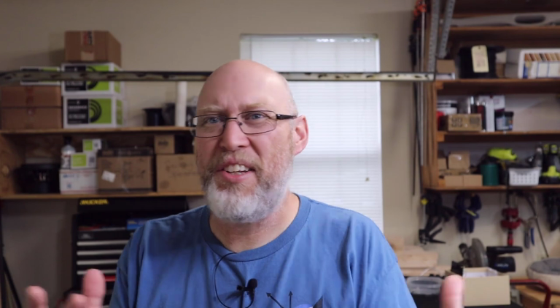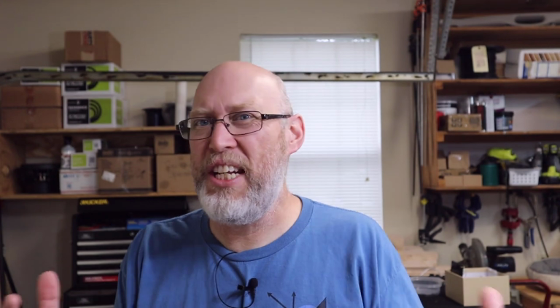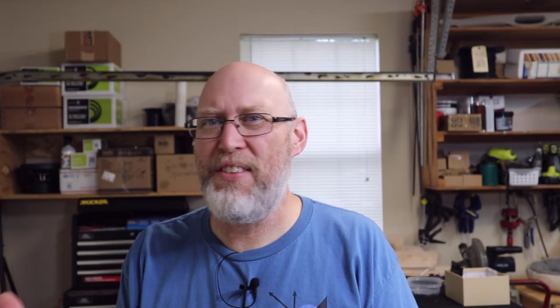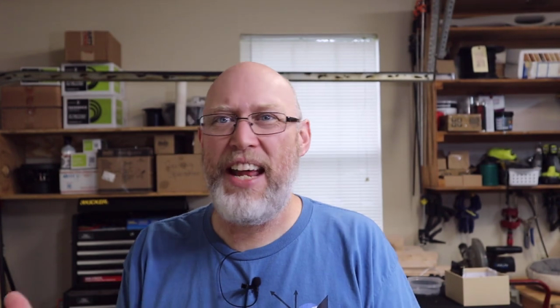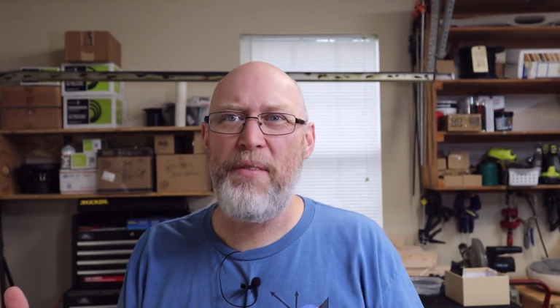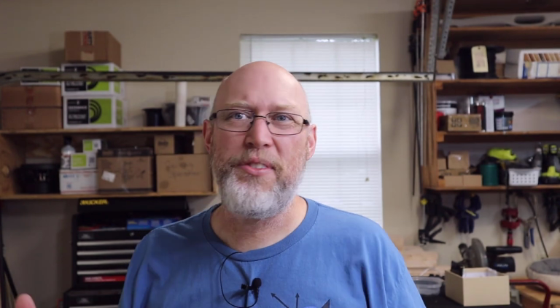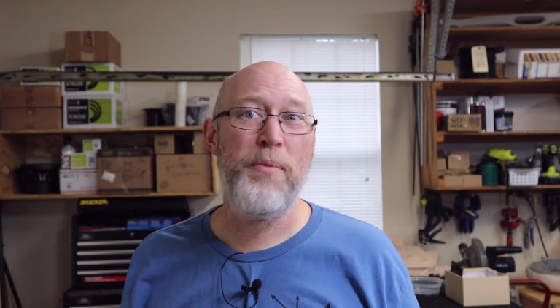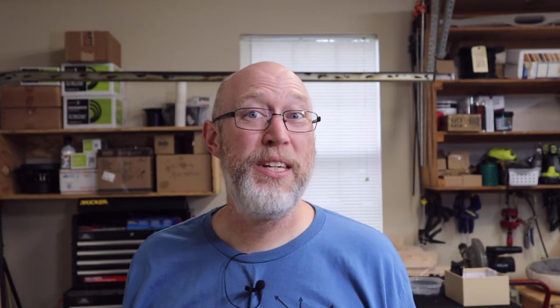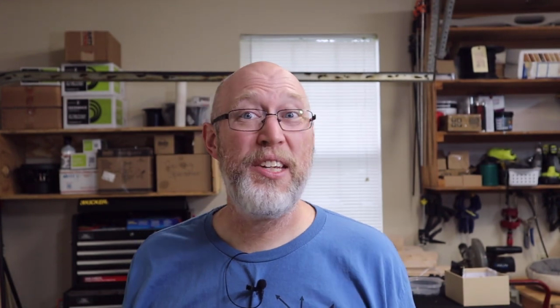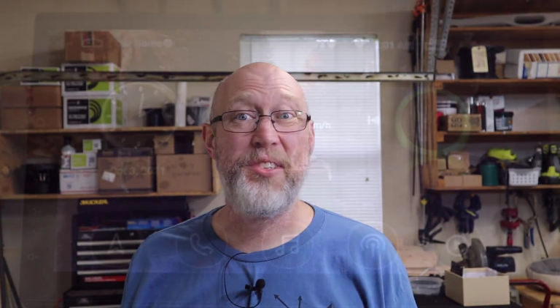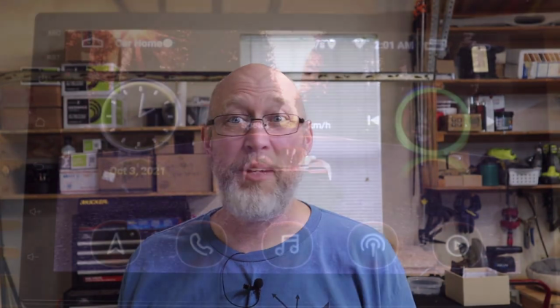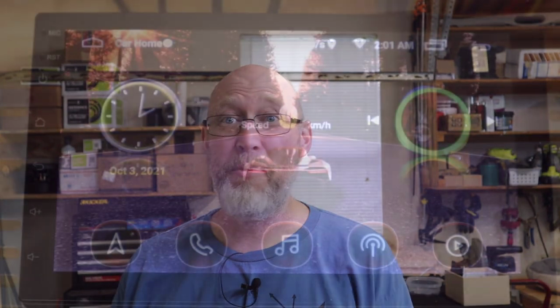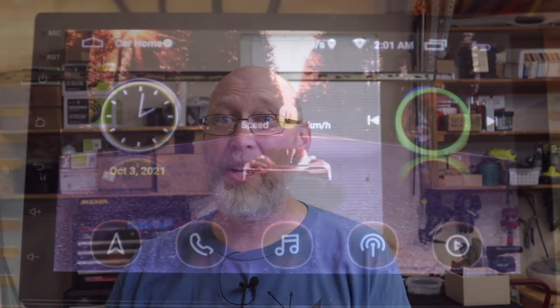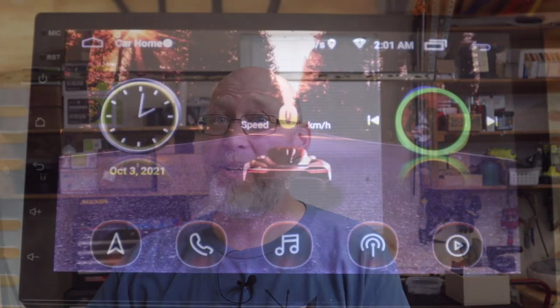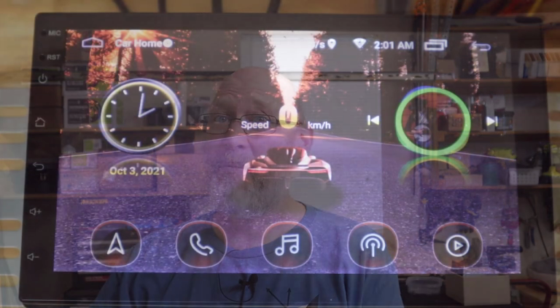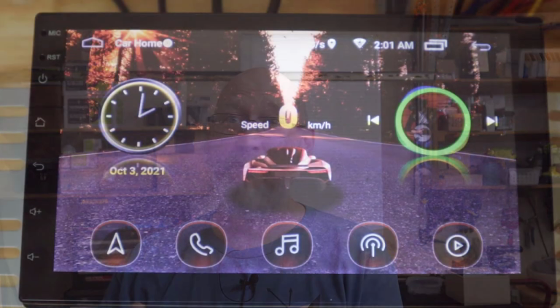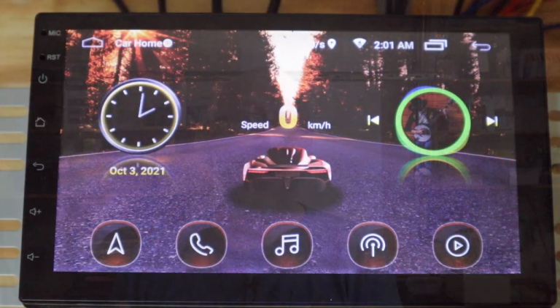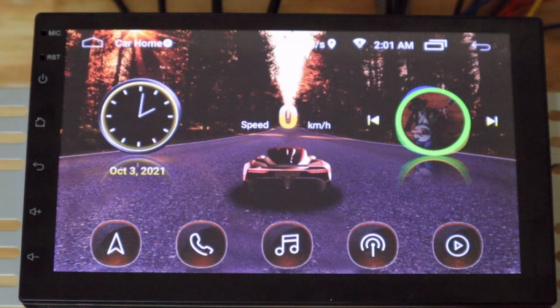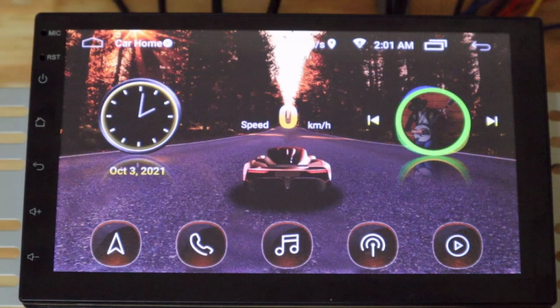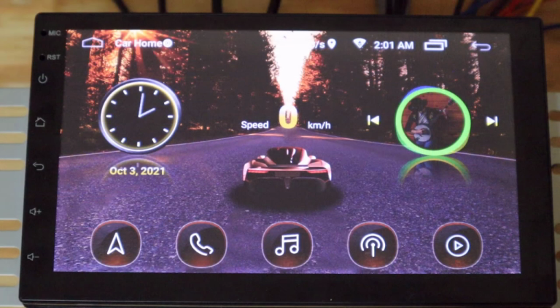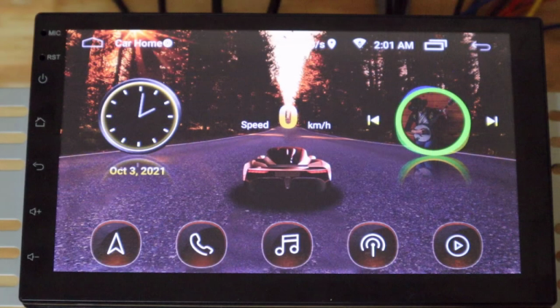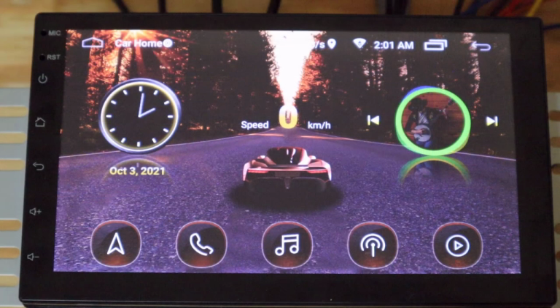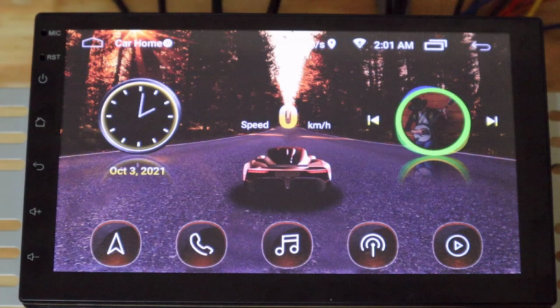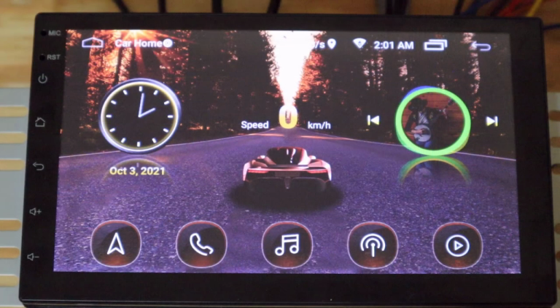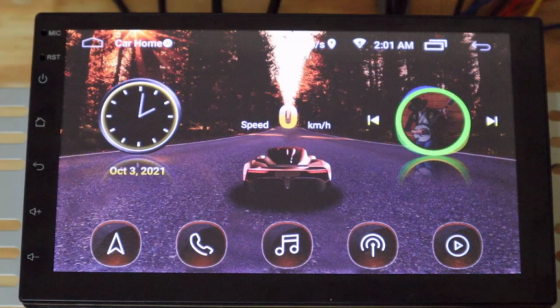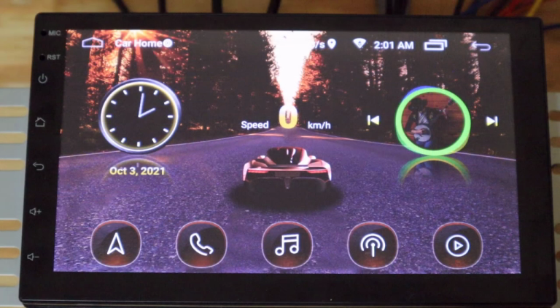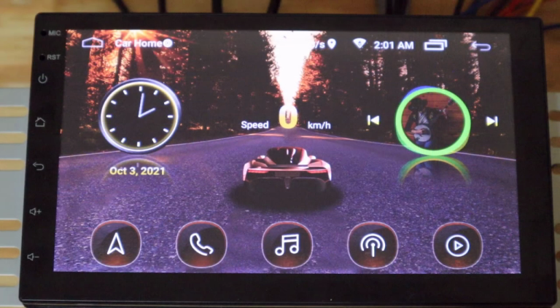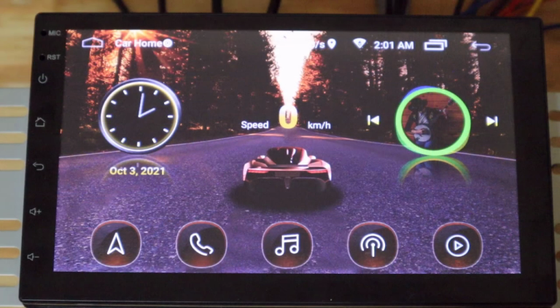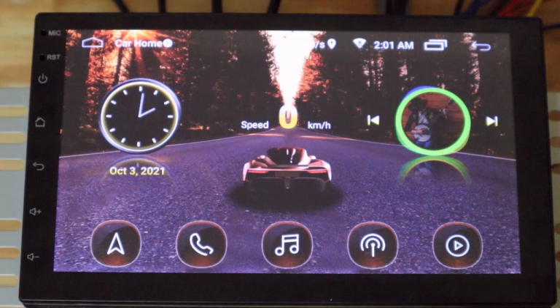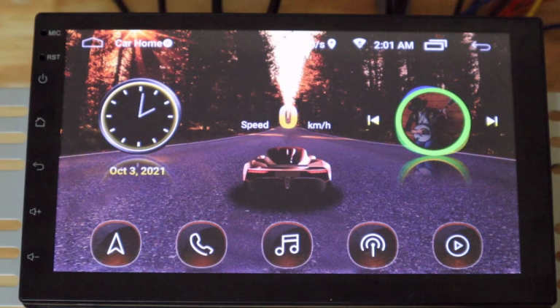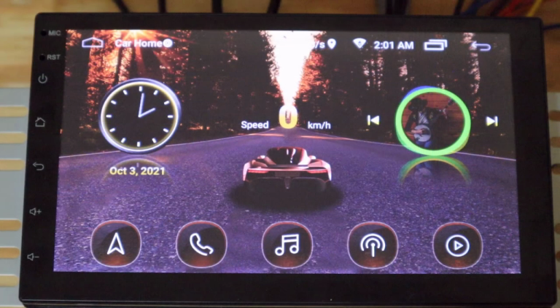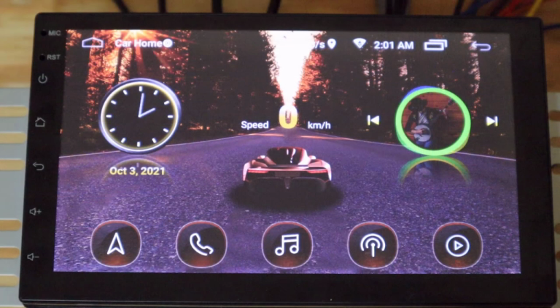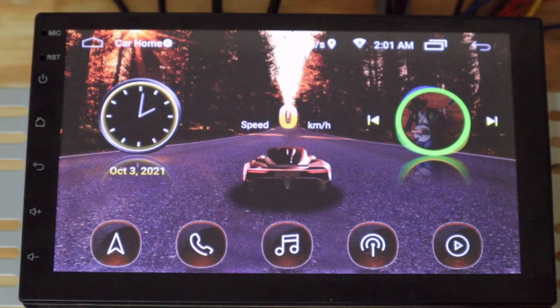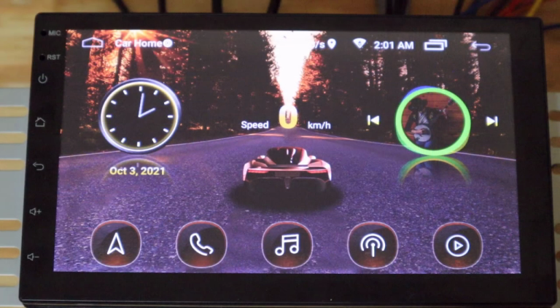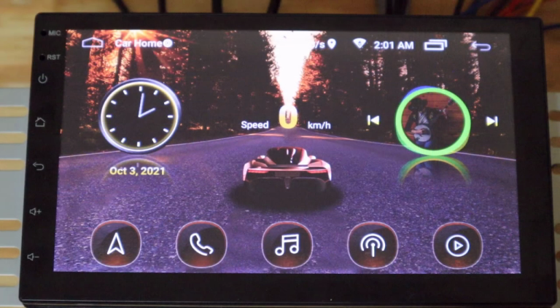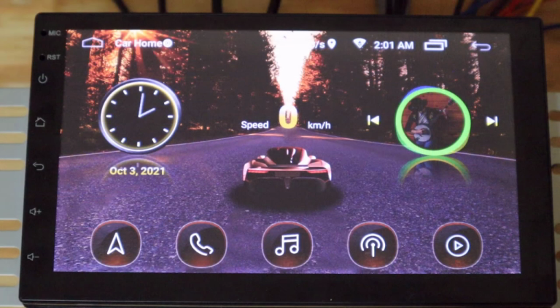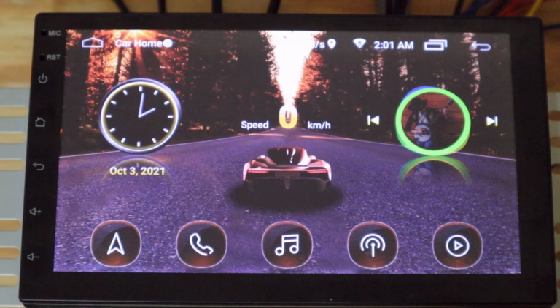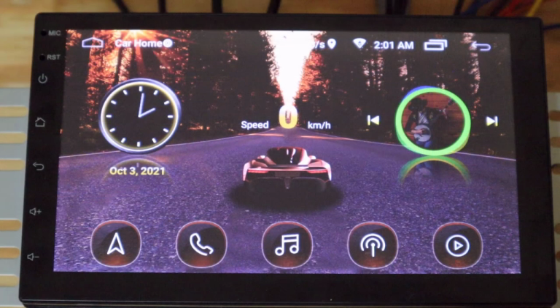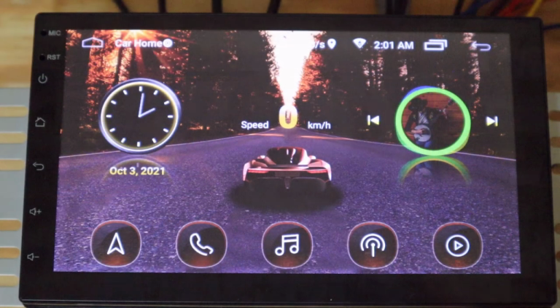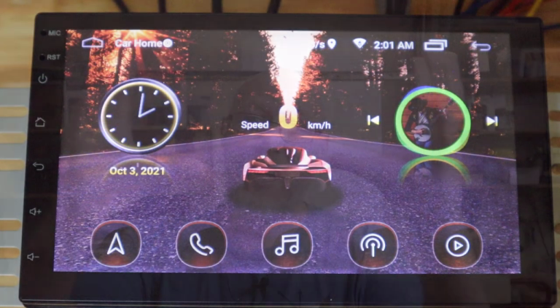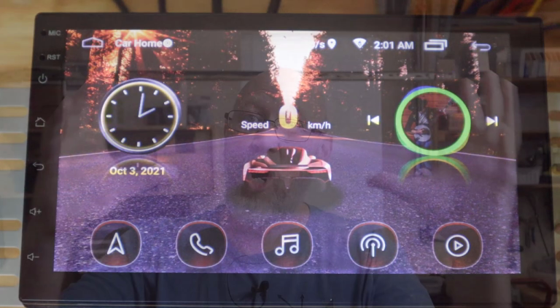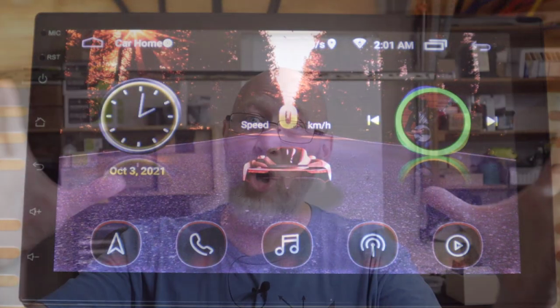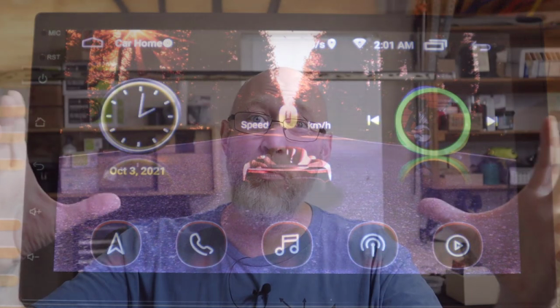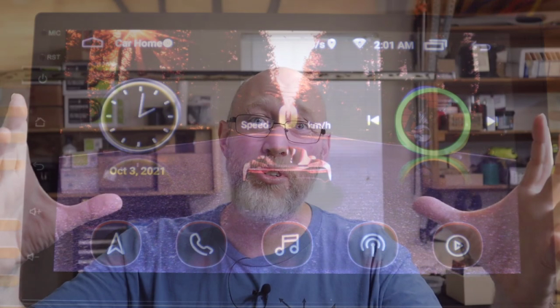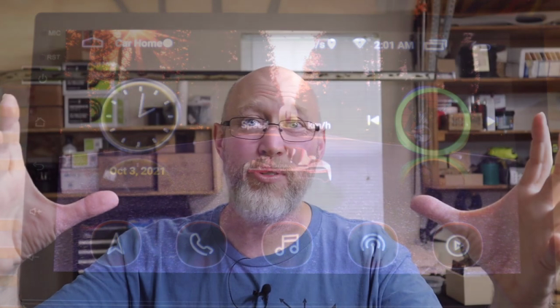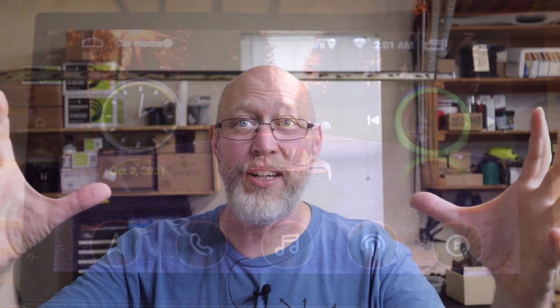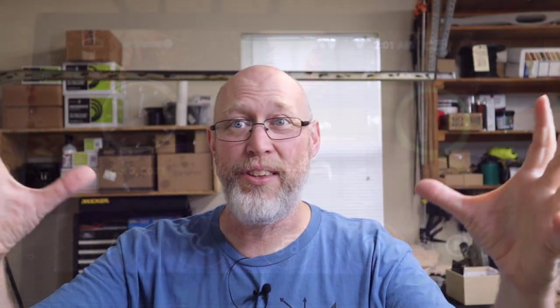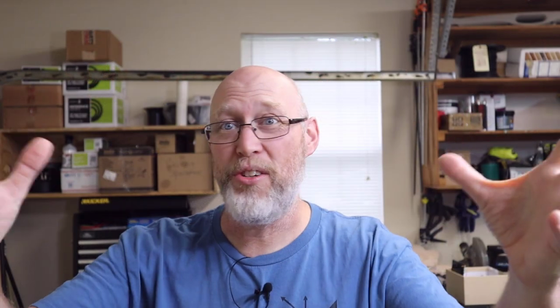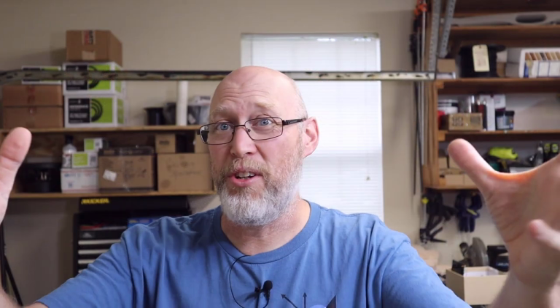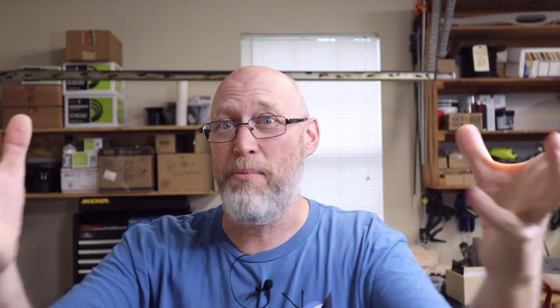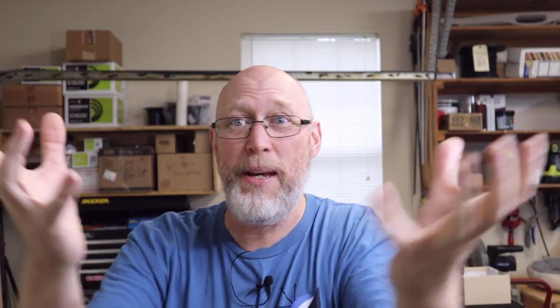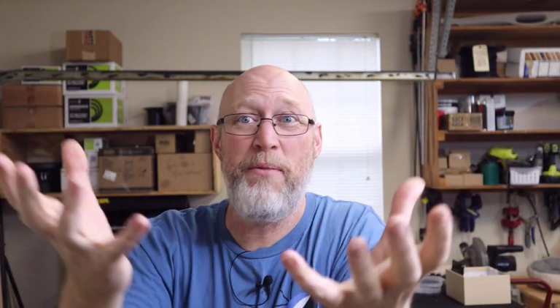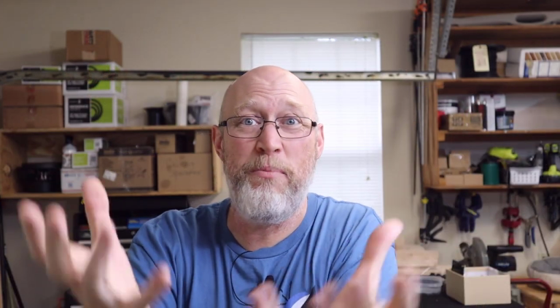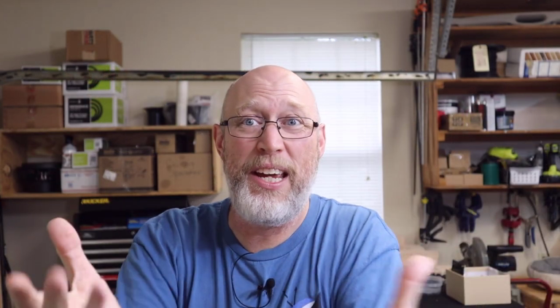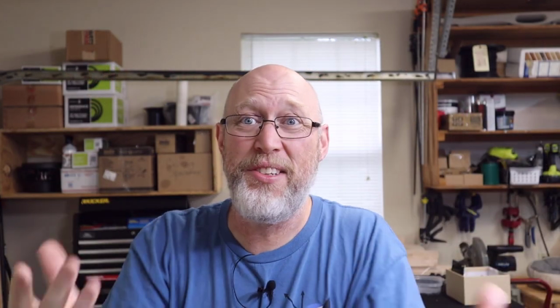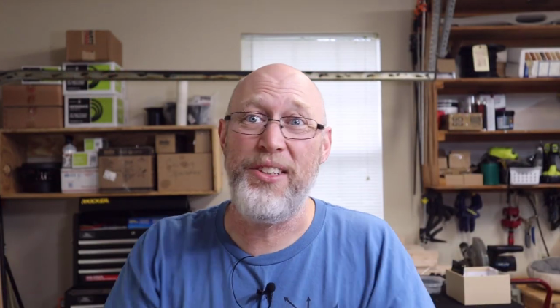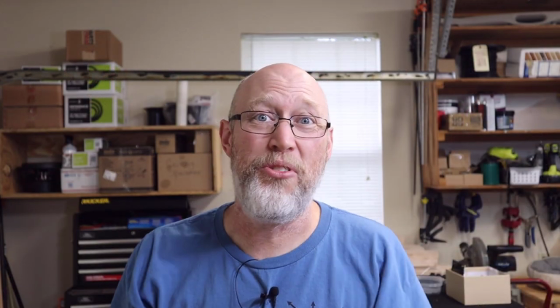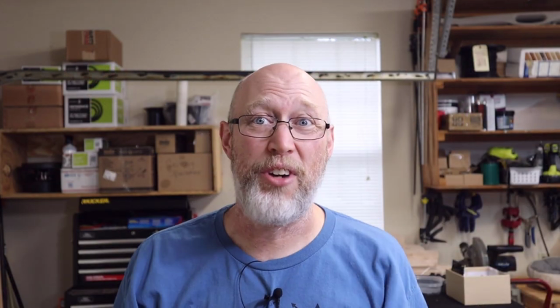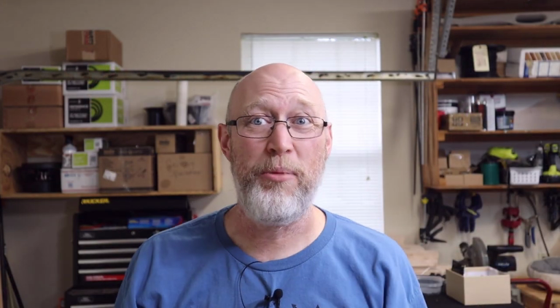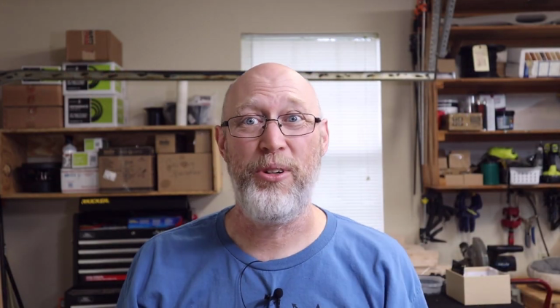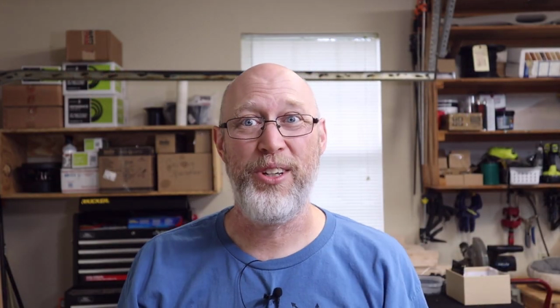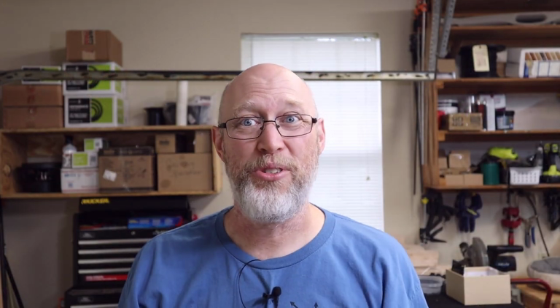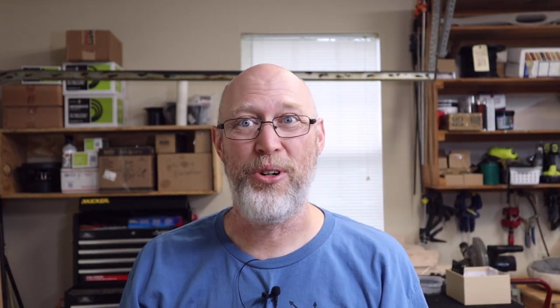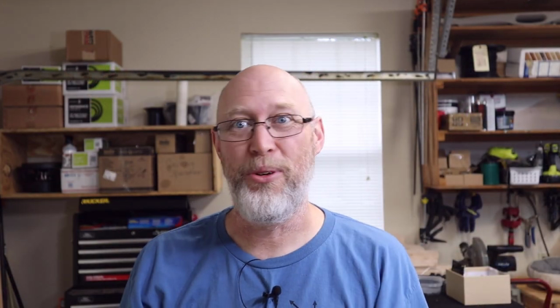If it had a proper equalizer, you might be able to fix some of that, but it doesn't. It doesn't even have something as simple as a bass and treble control. At the very least, on the main home screen there should be a bass and treble control.